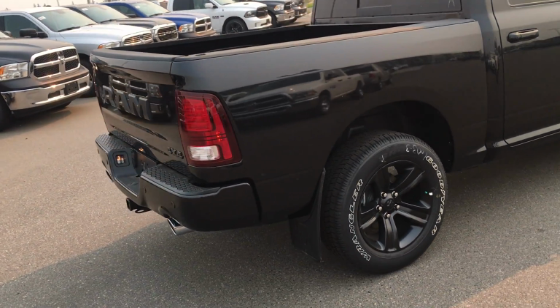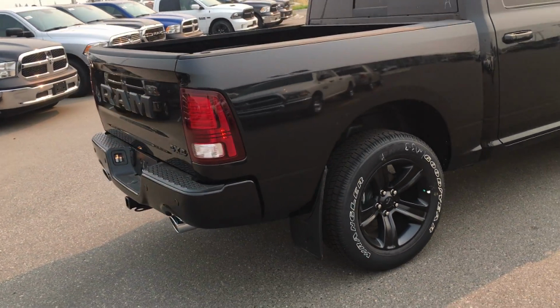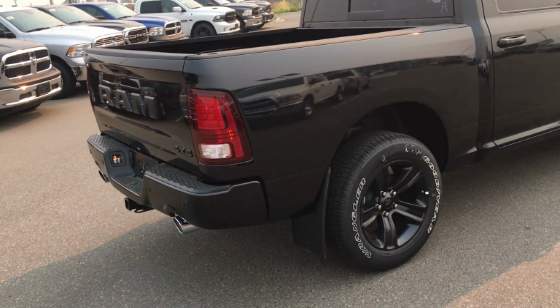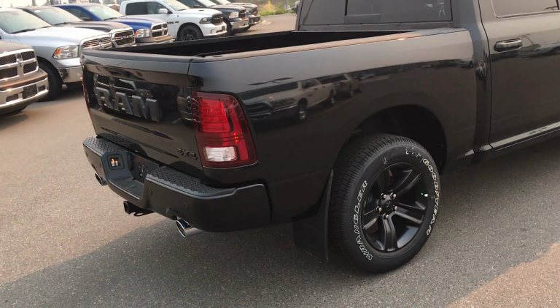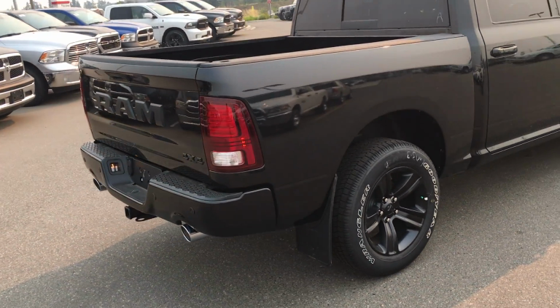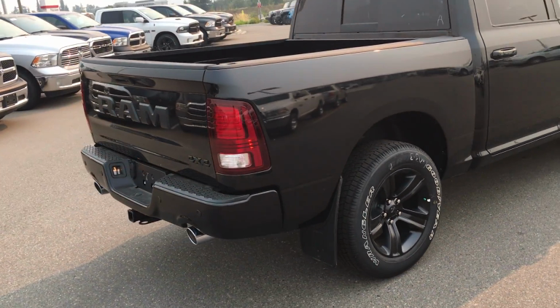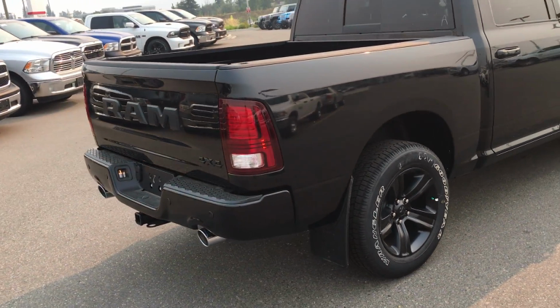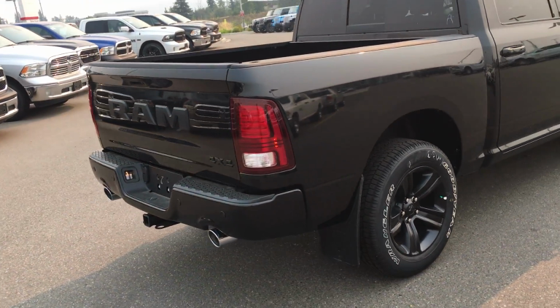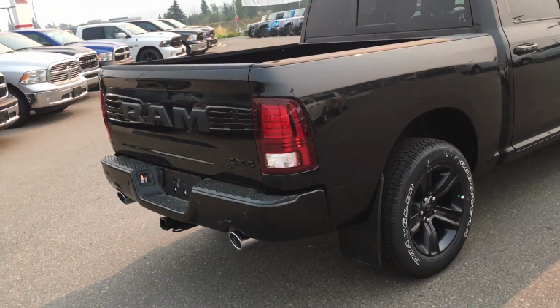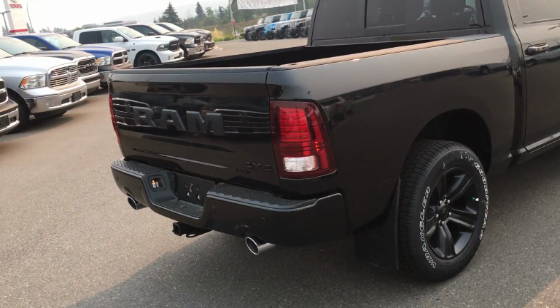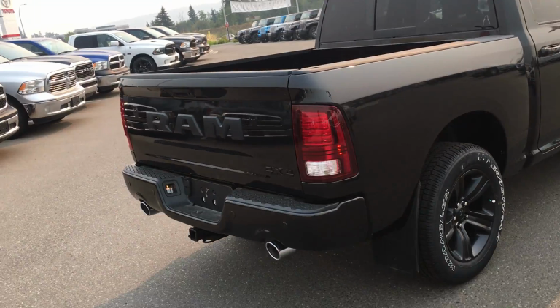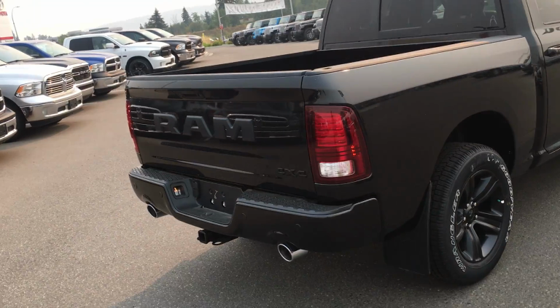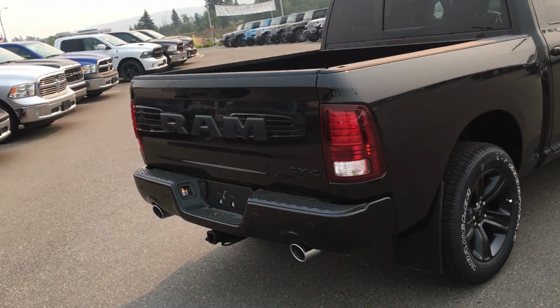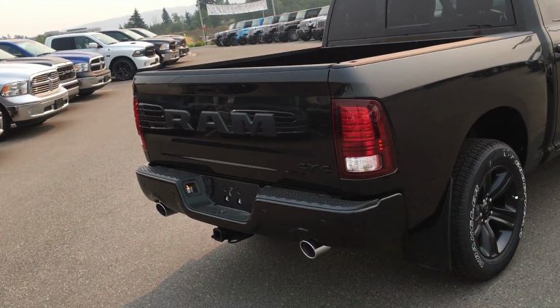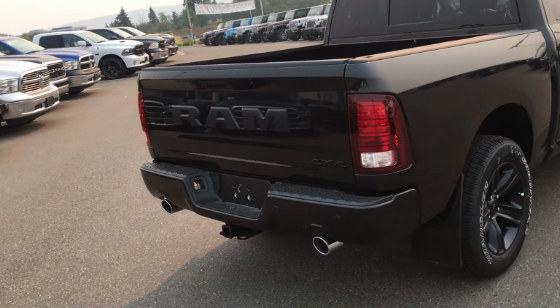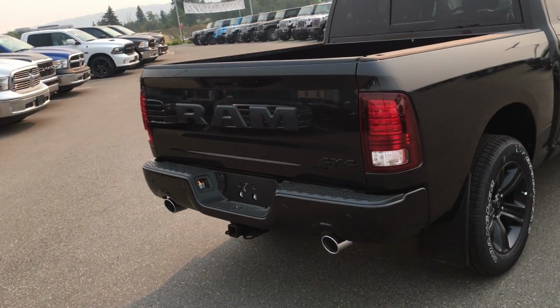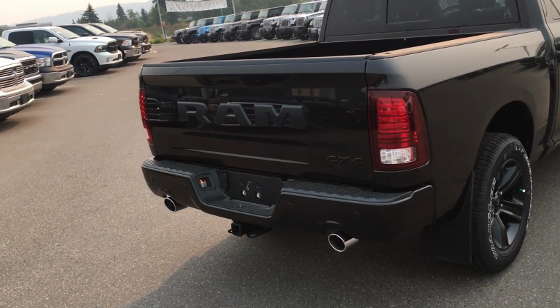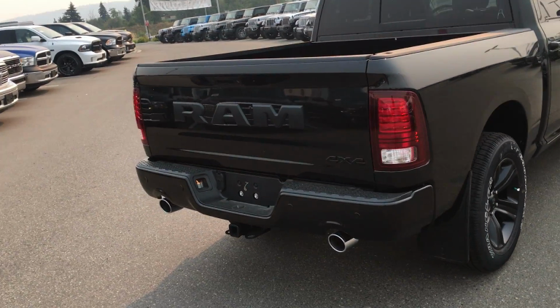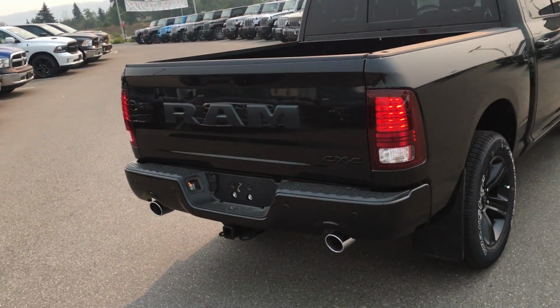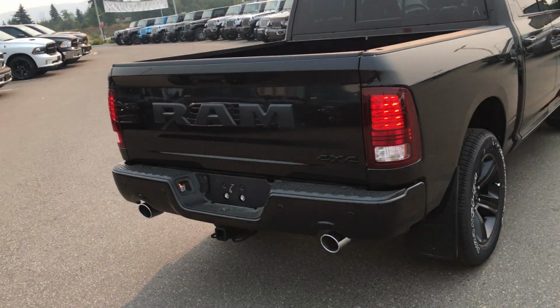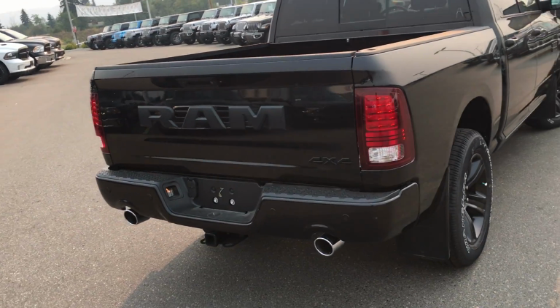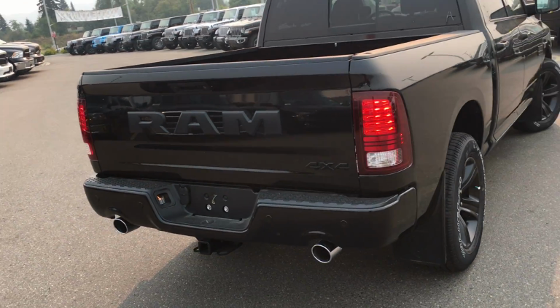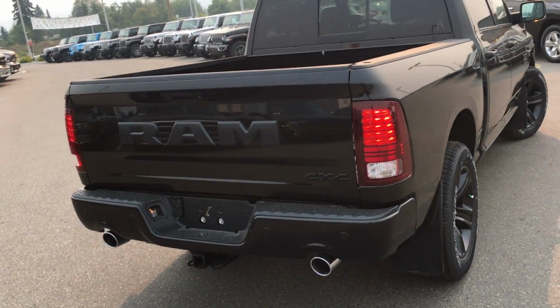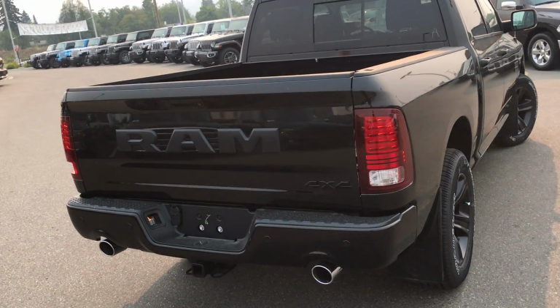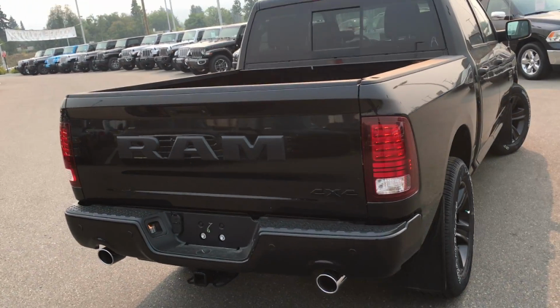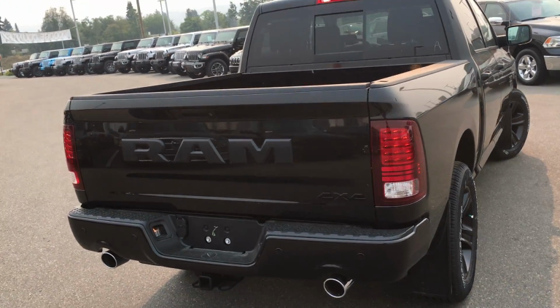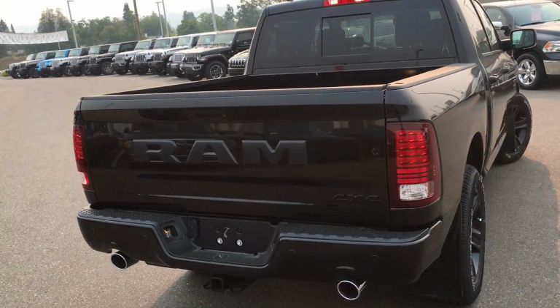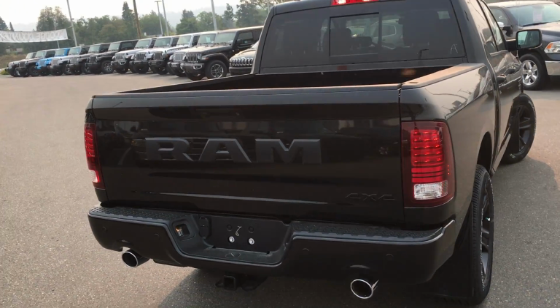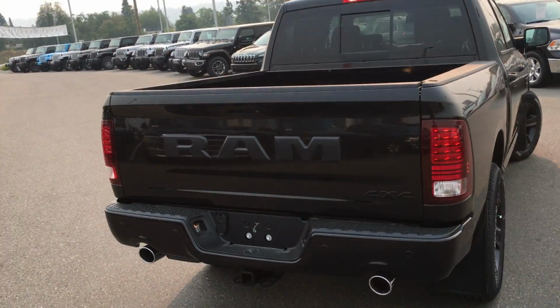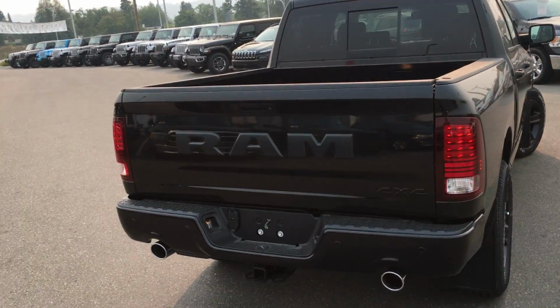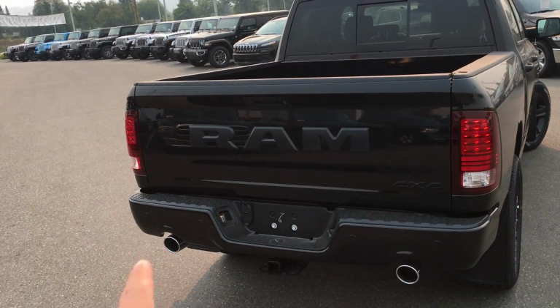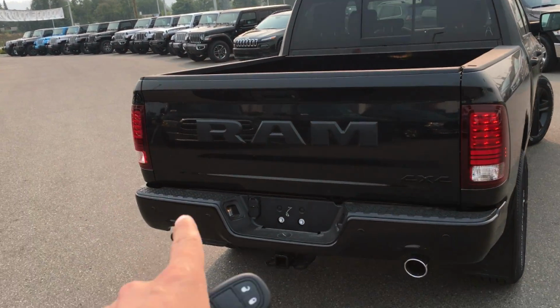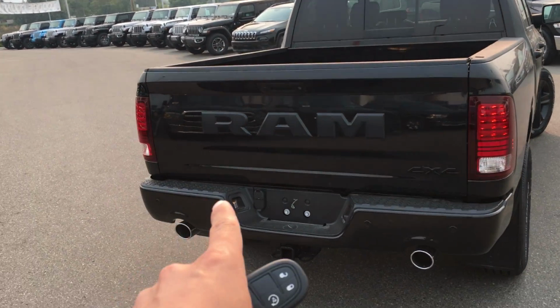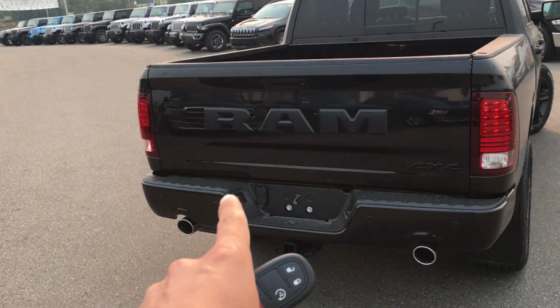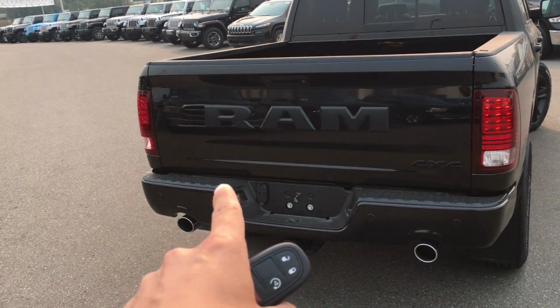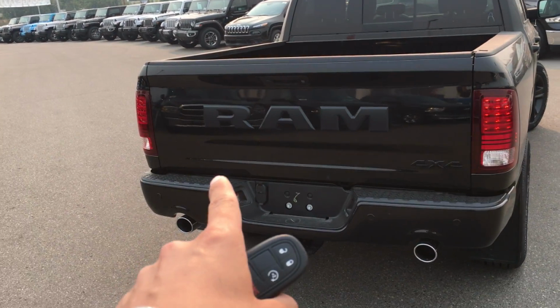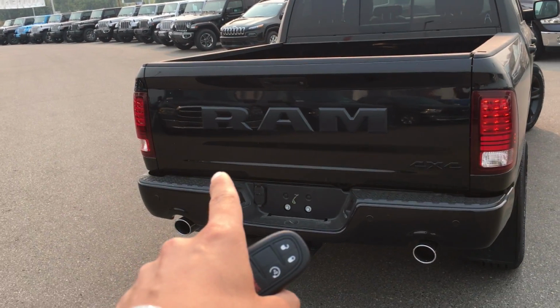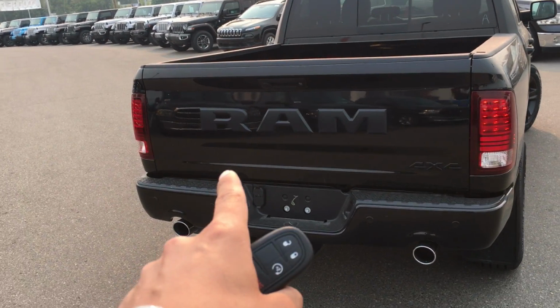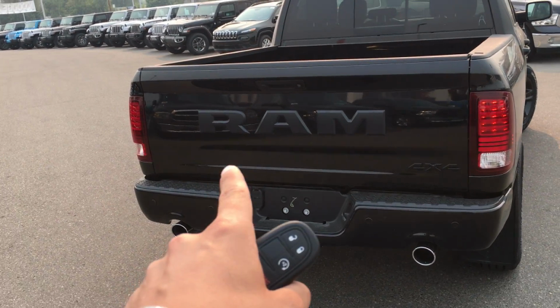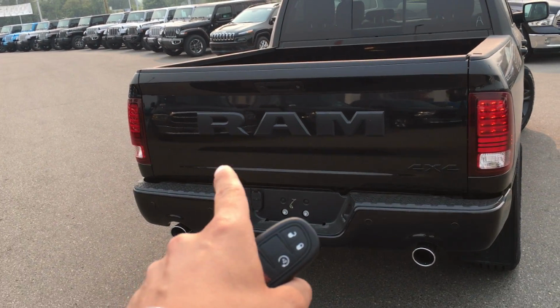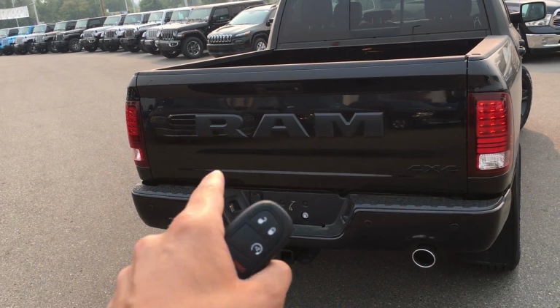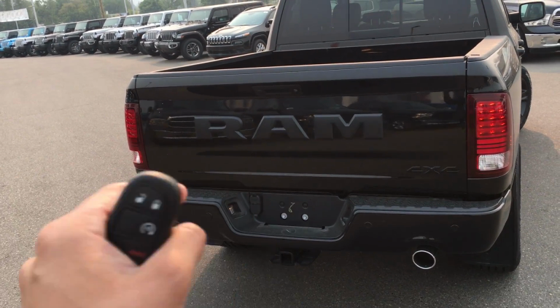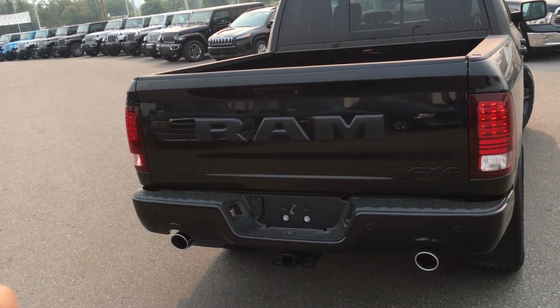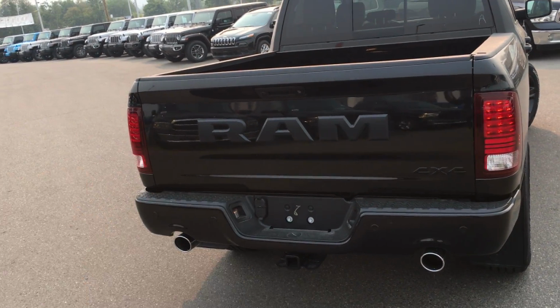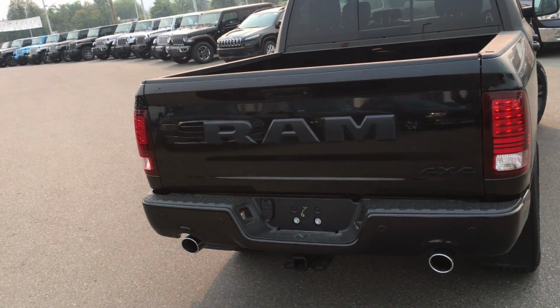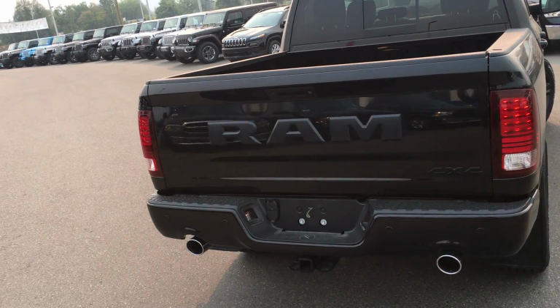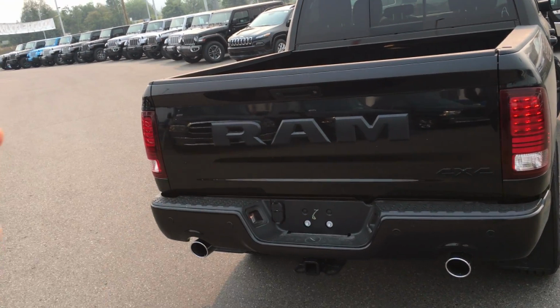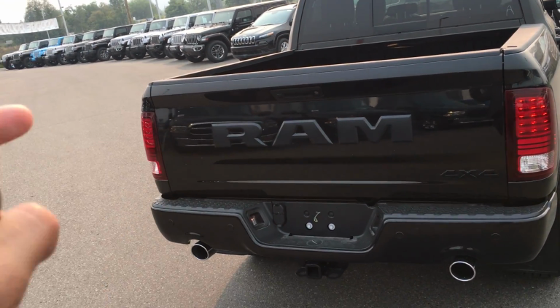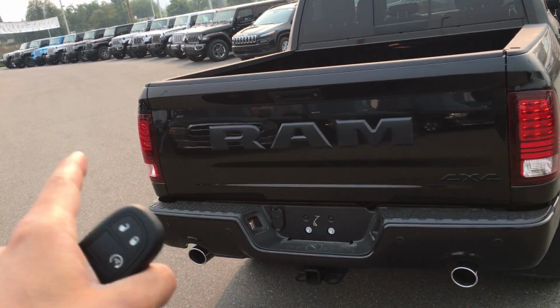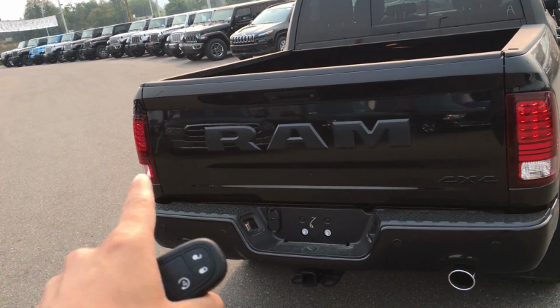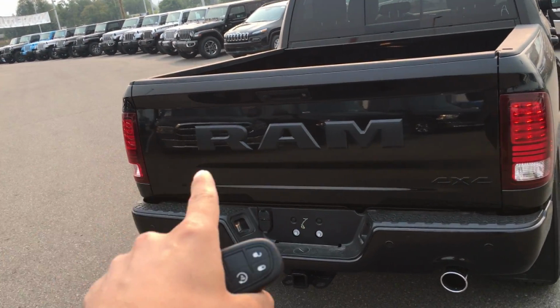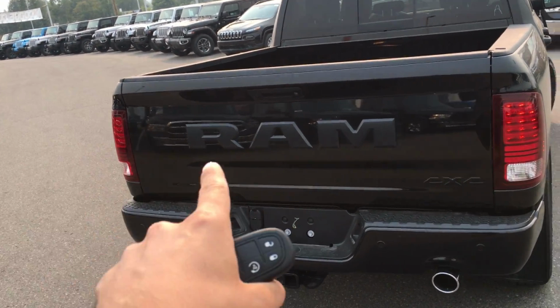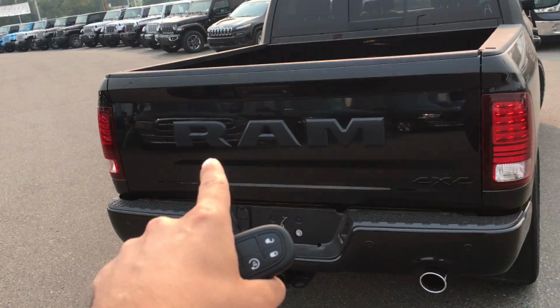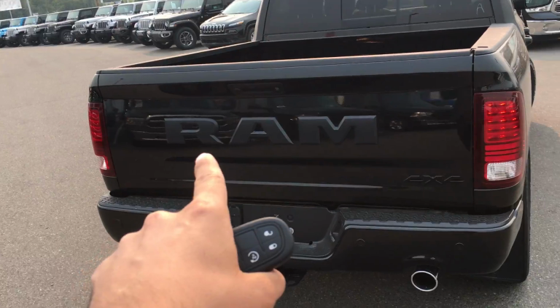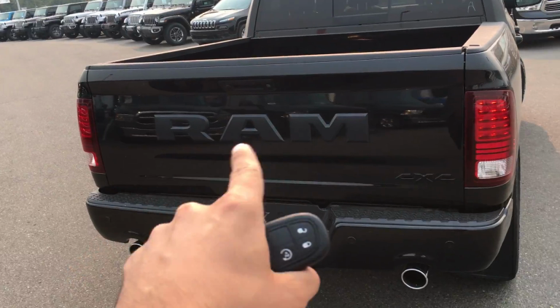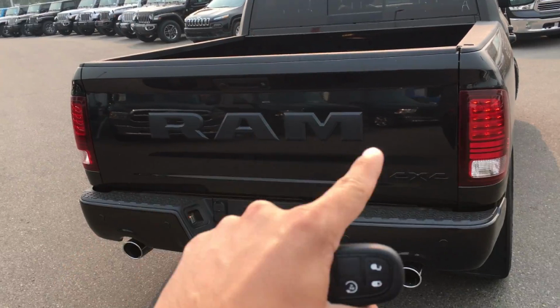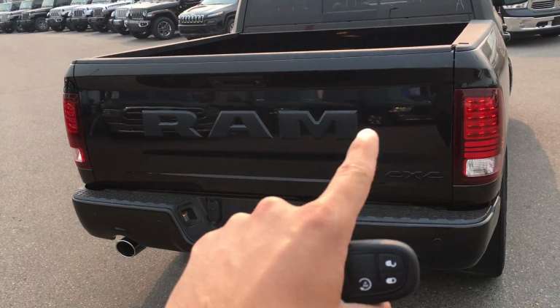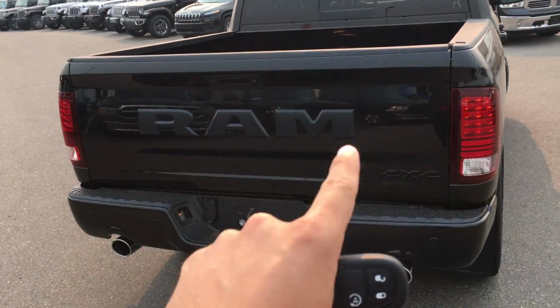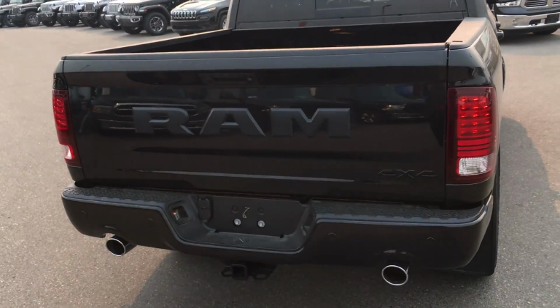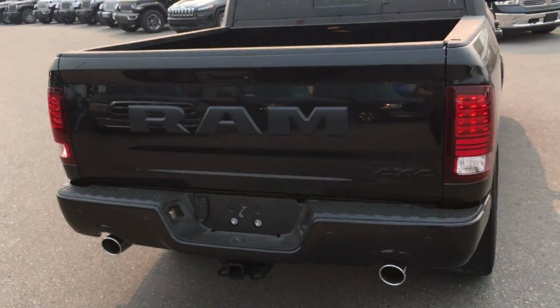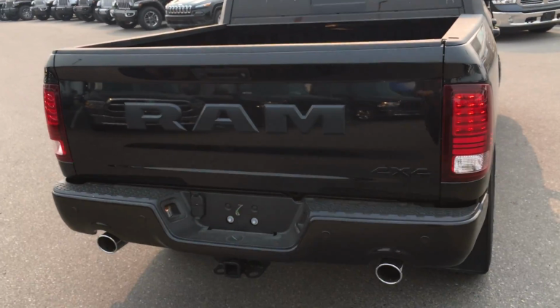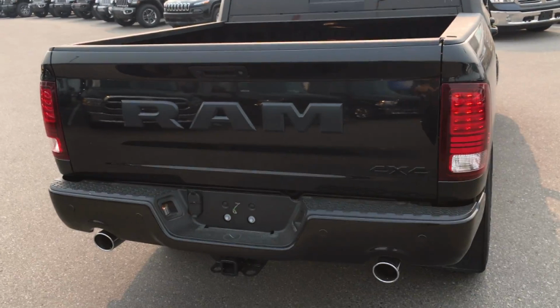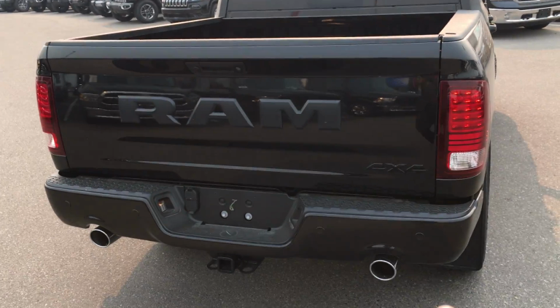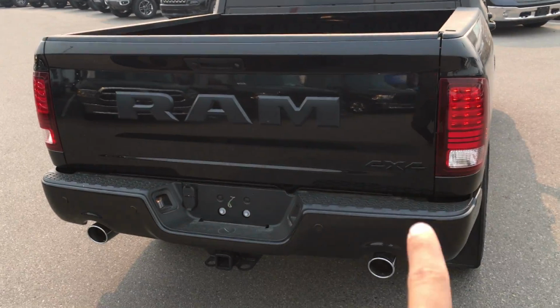As we come around the back, like I said, everything is blacked out. We got rid of the emblem on the back and went to the Ram logo.